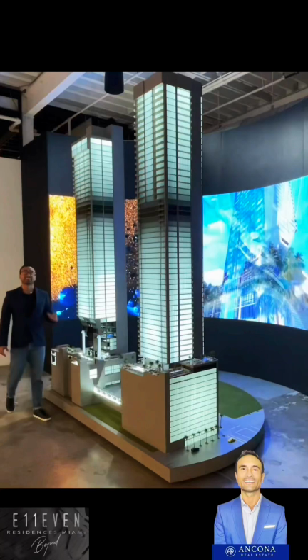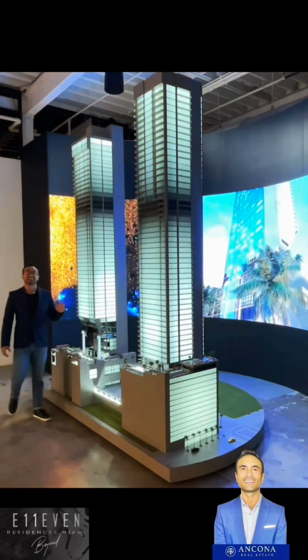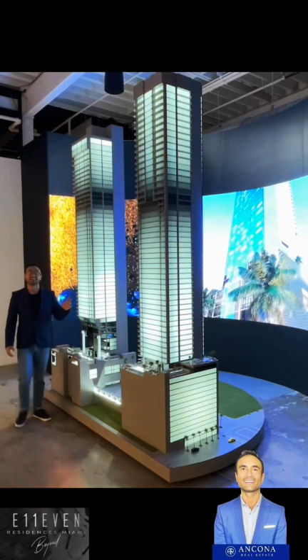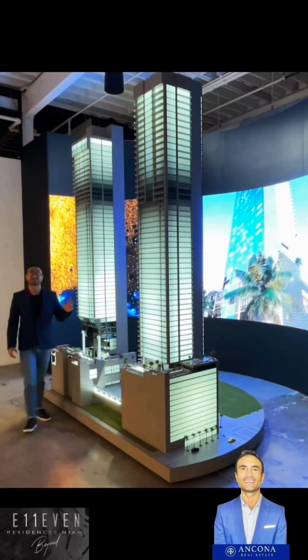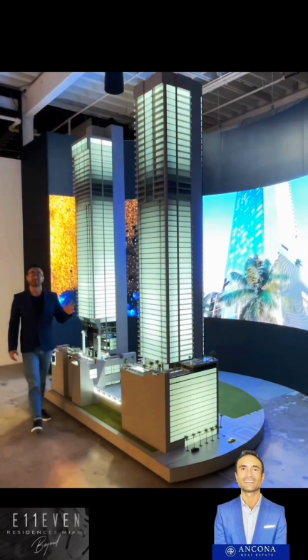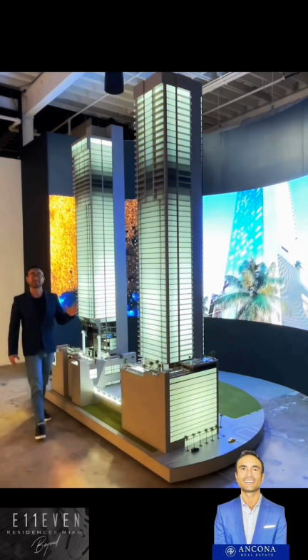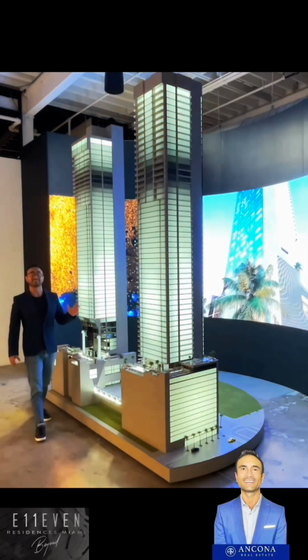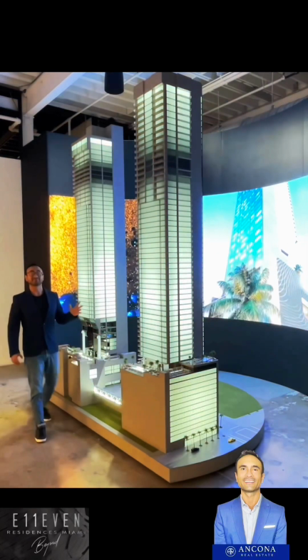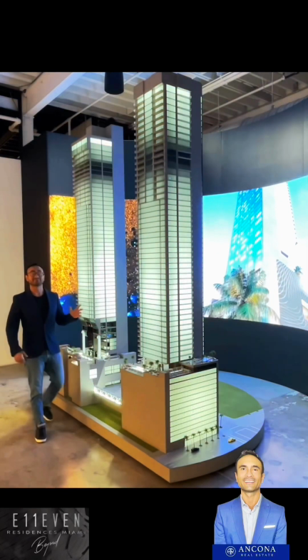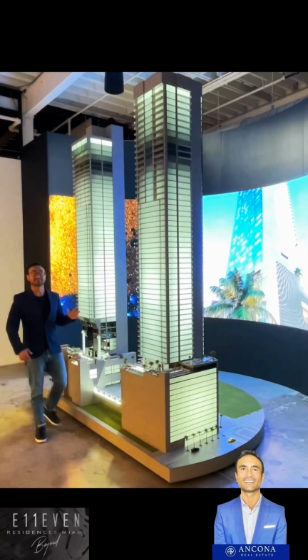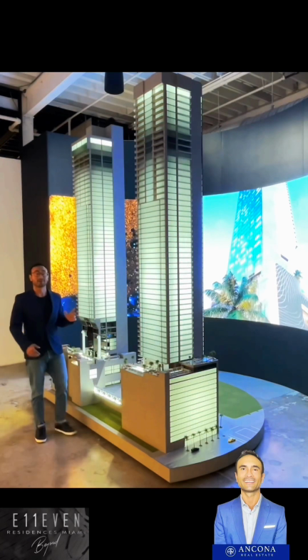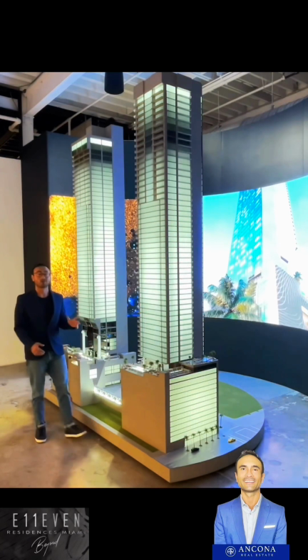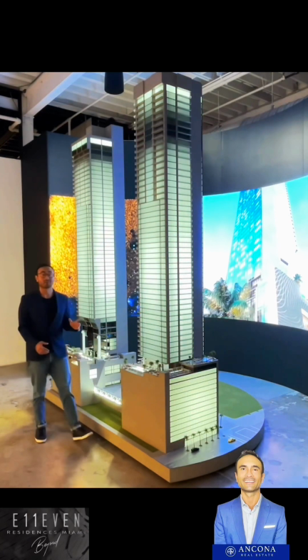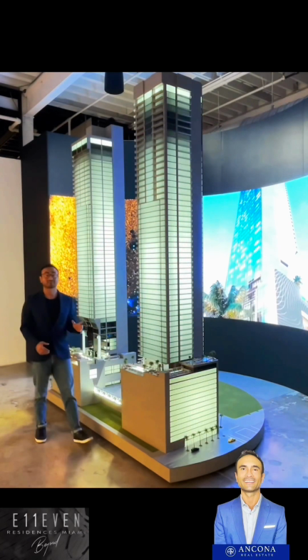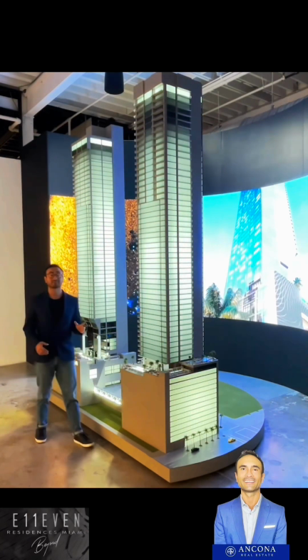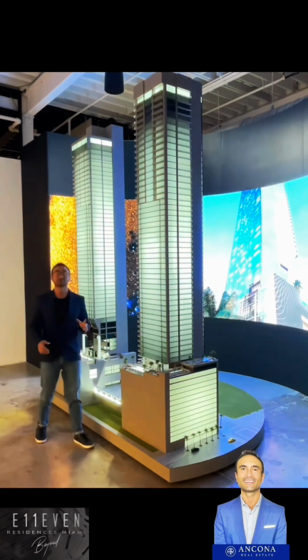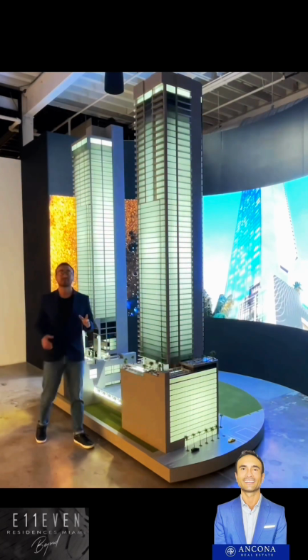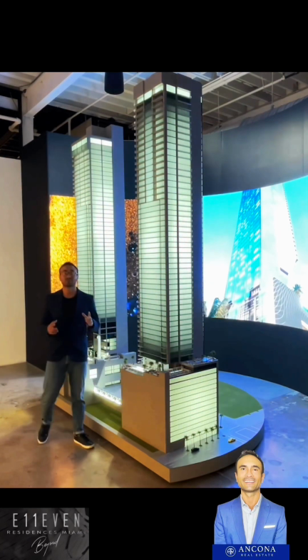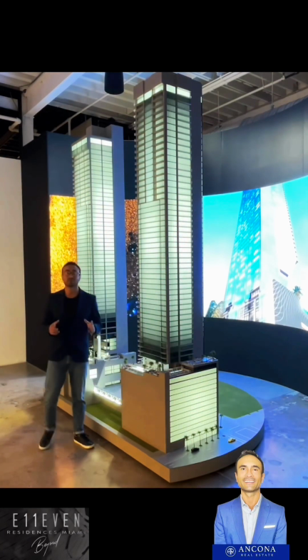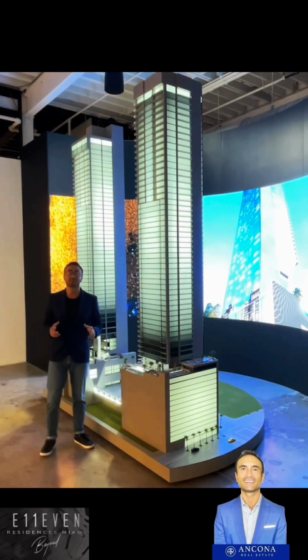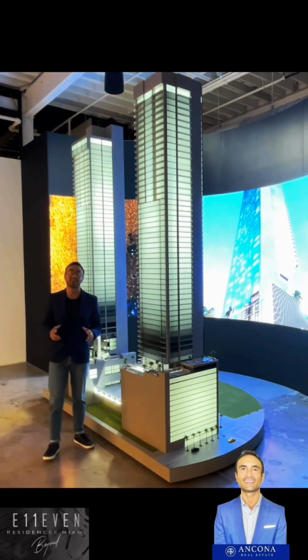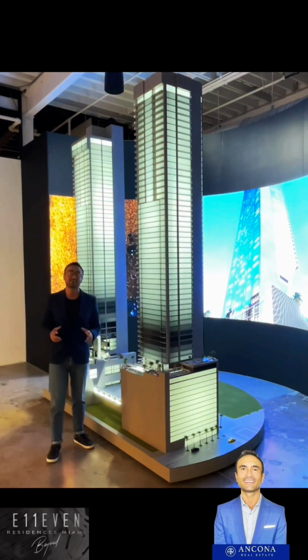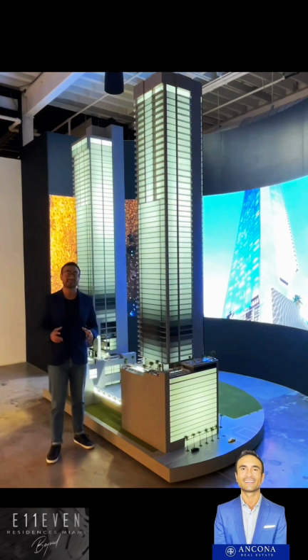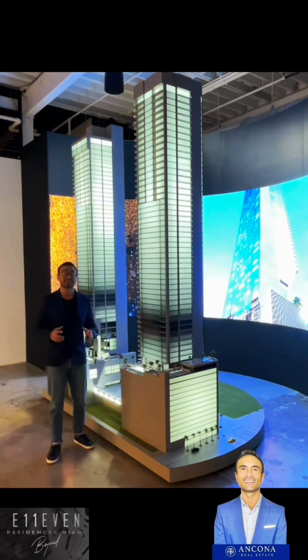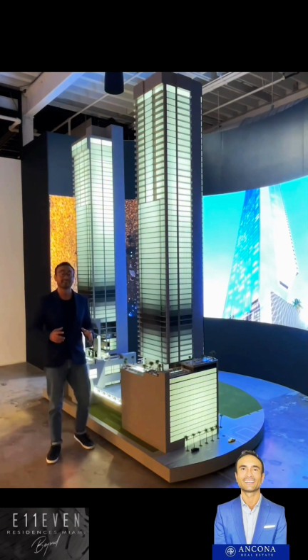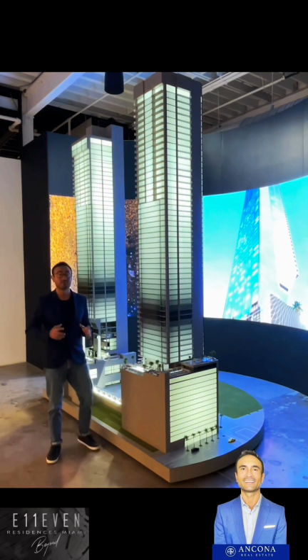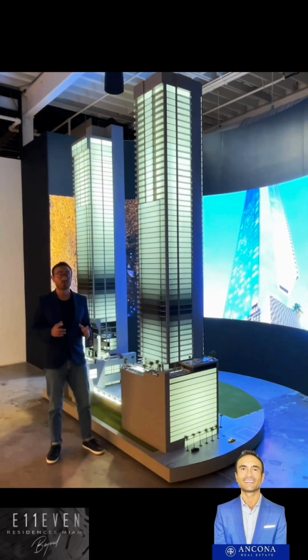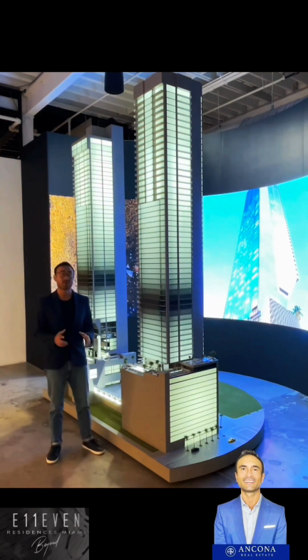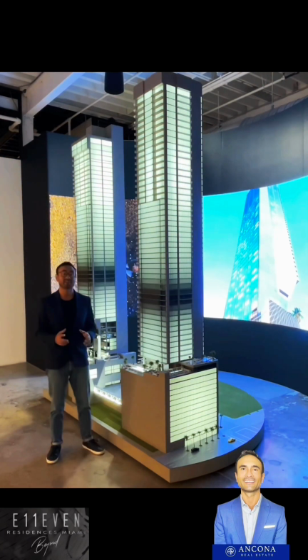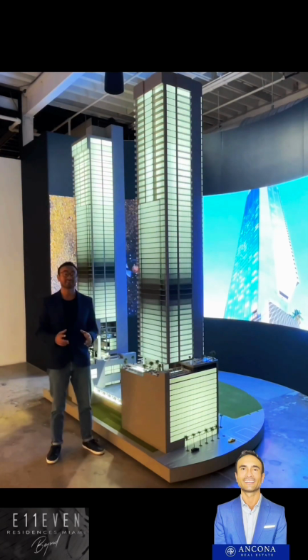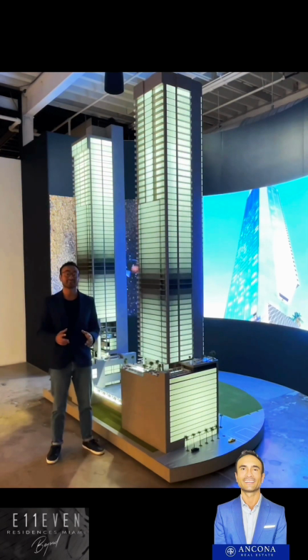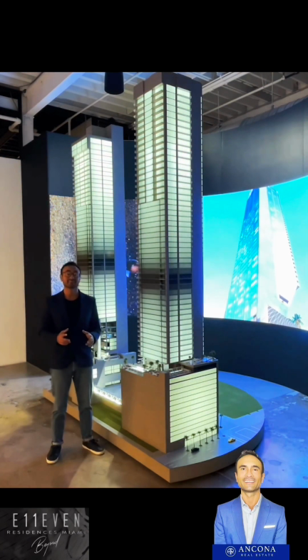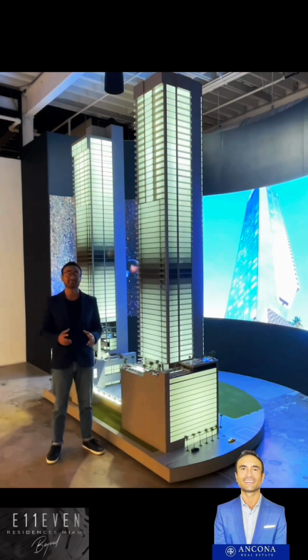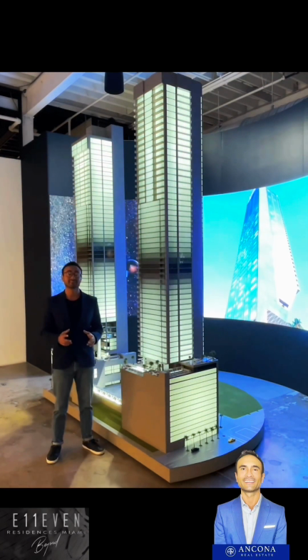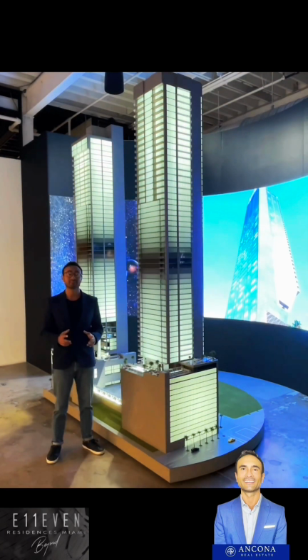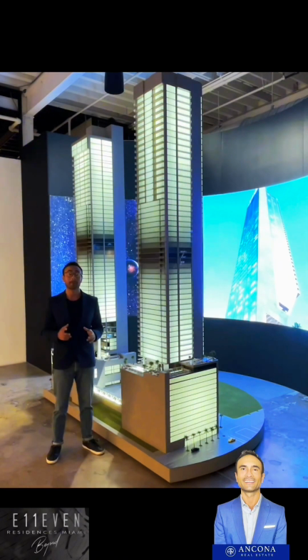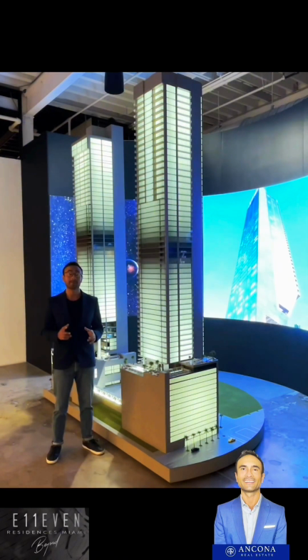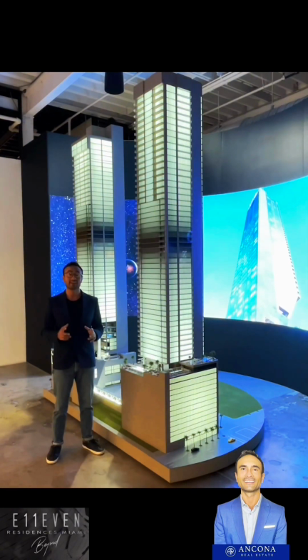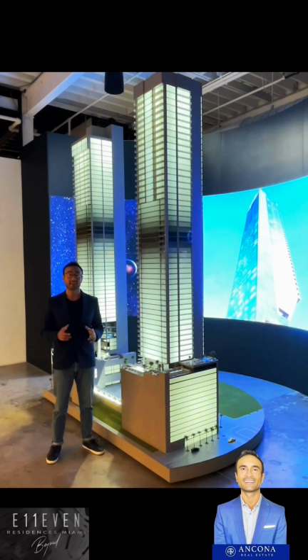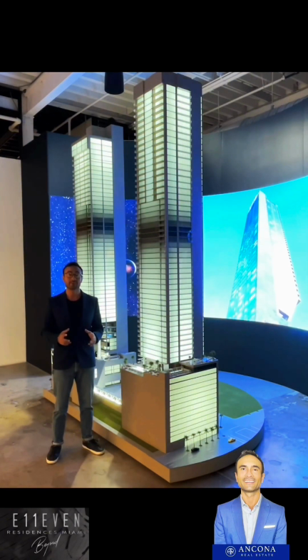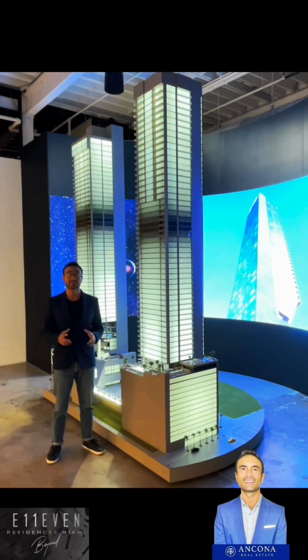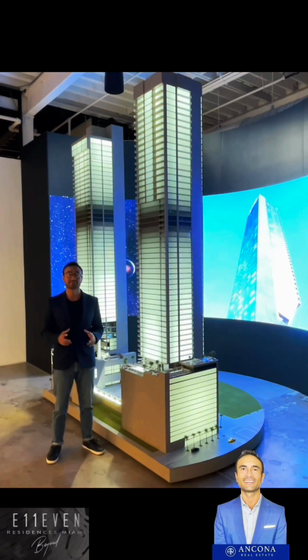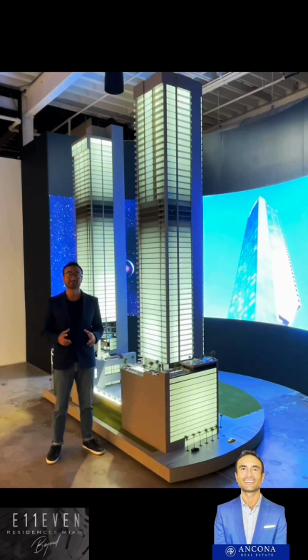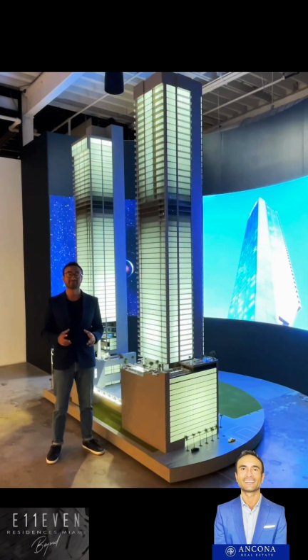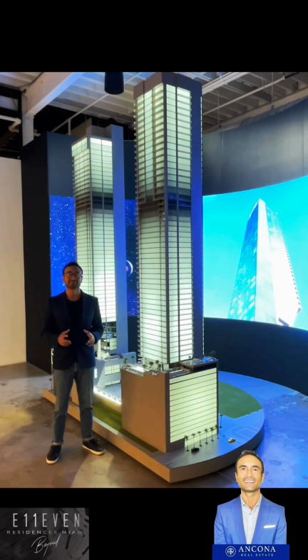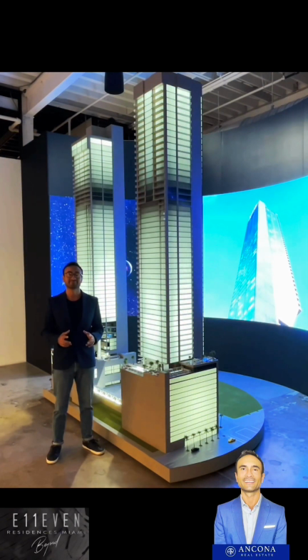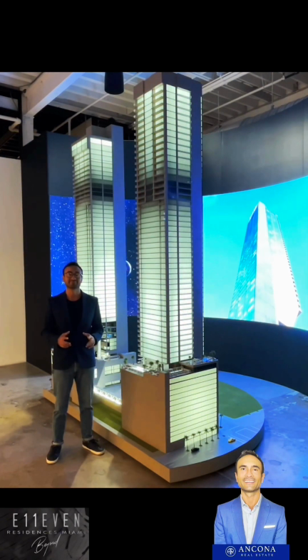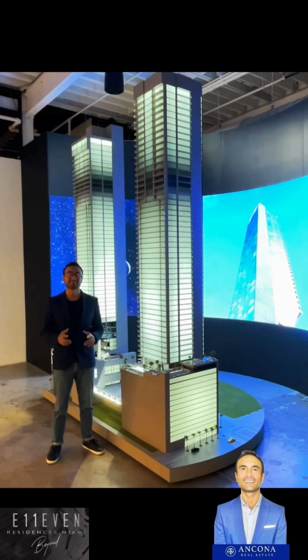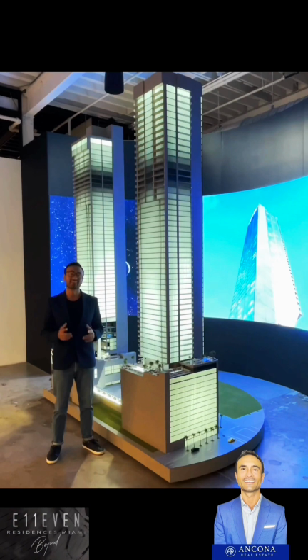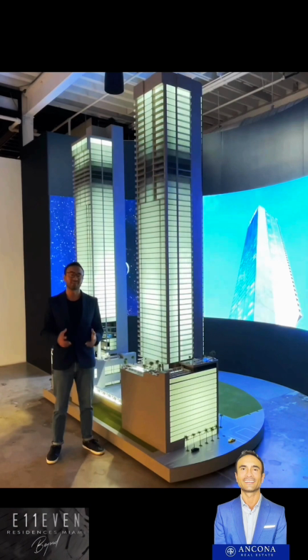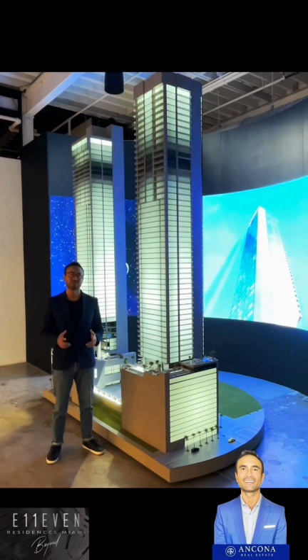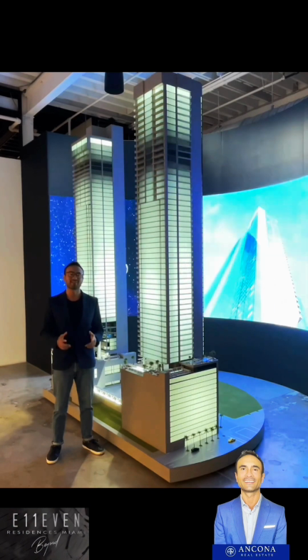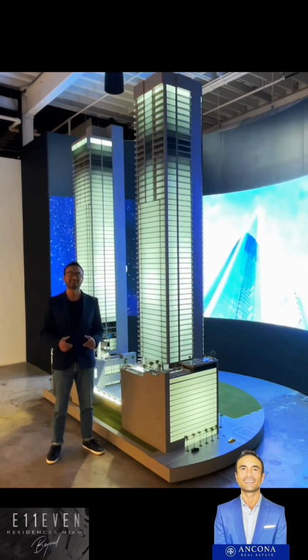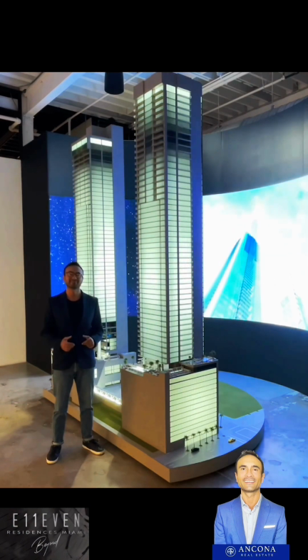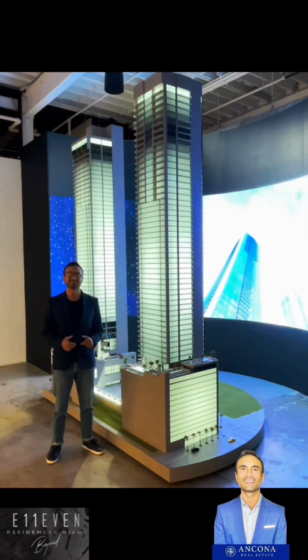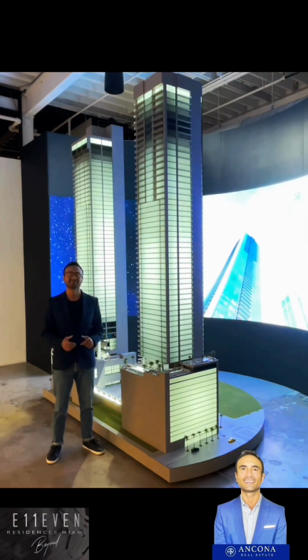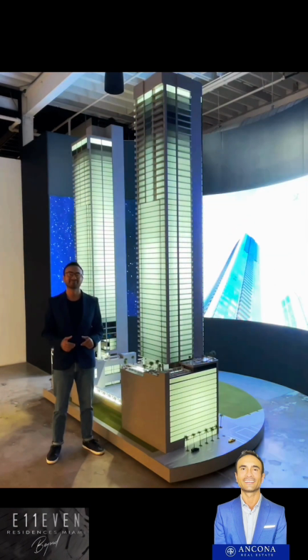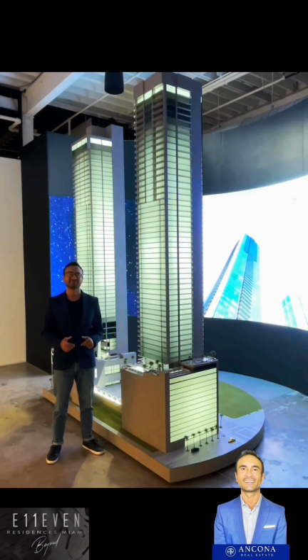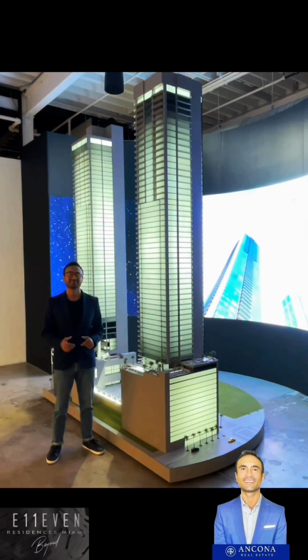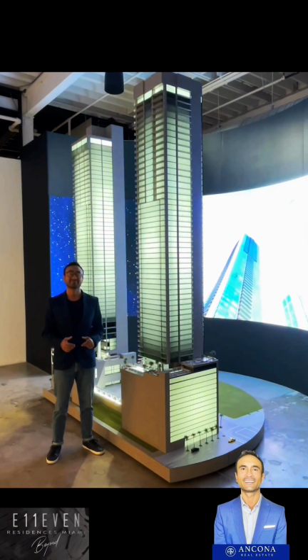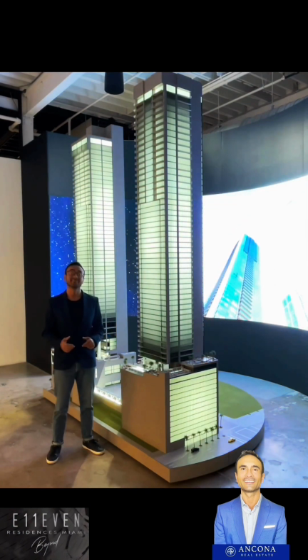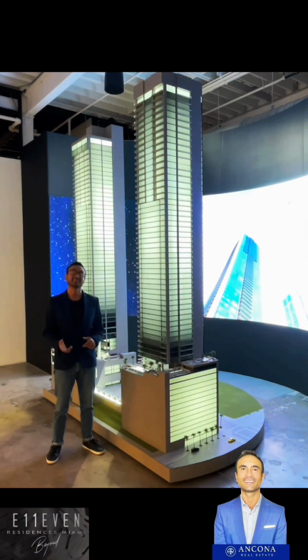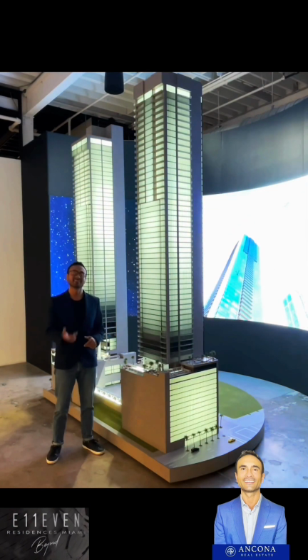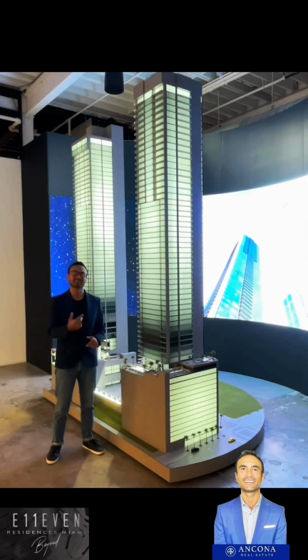Hi everybody. Welcome to 11 Residences Miami. Are you ready? Let's go.